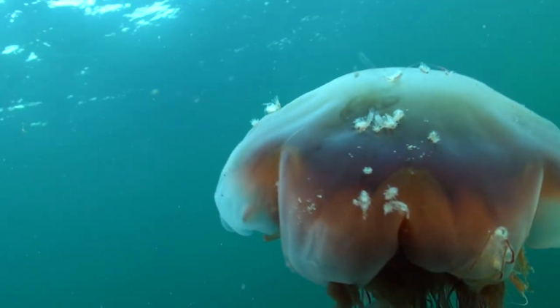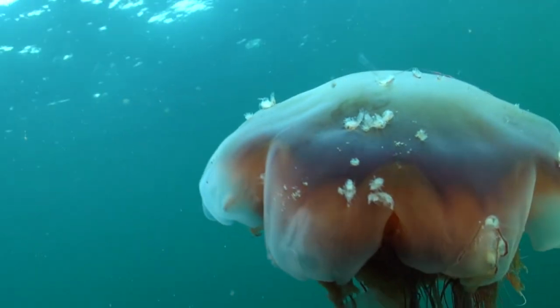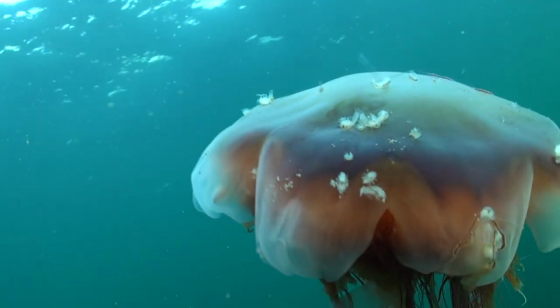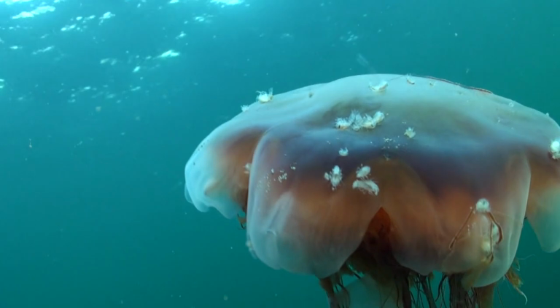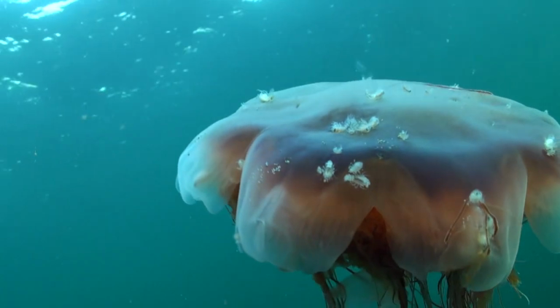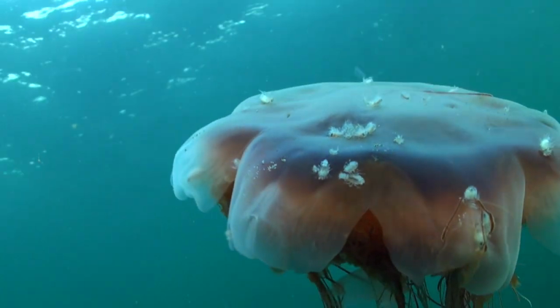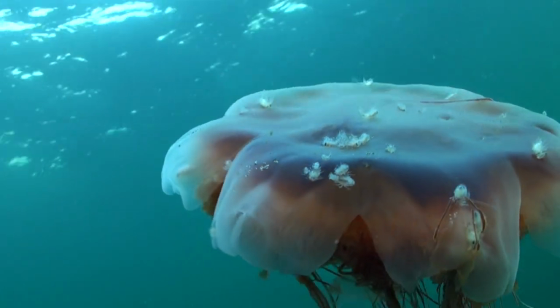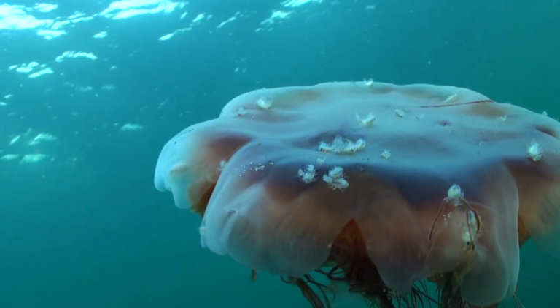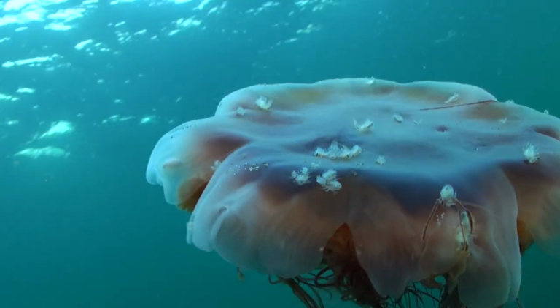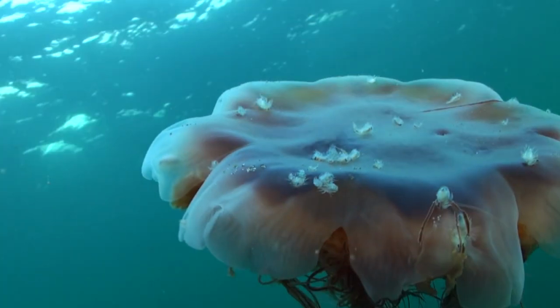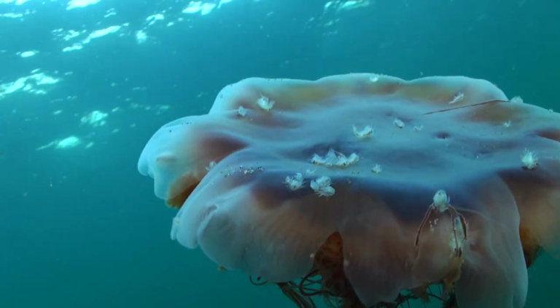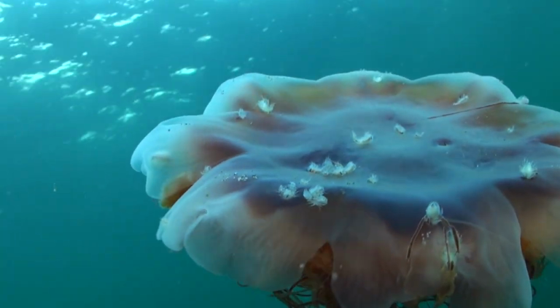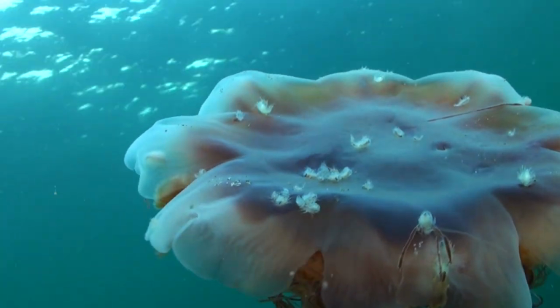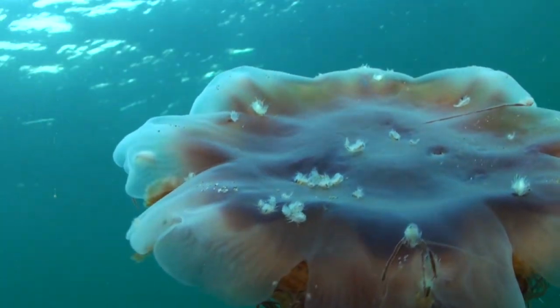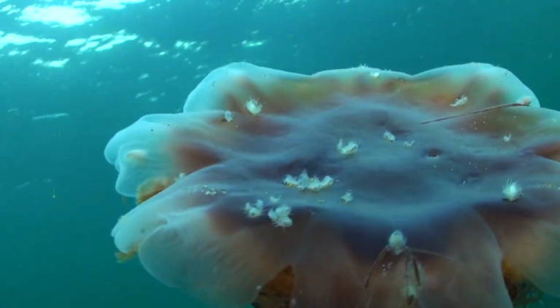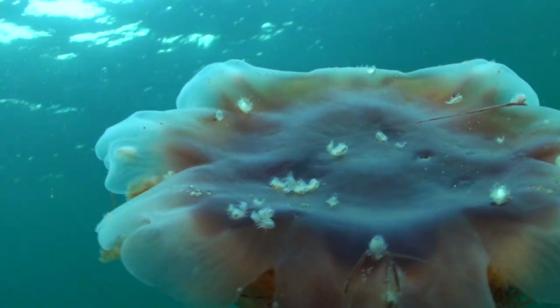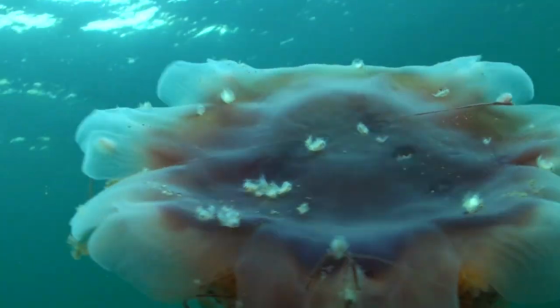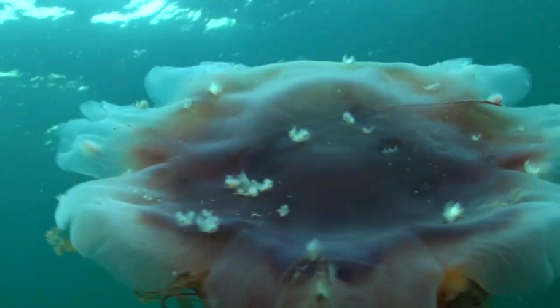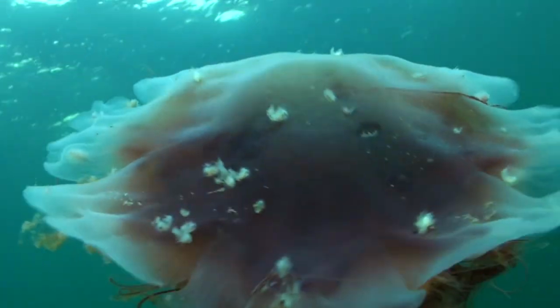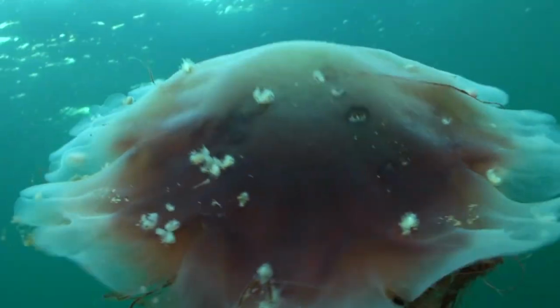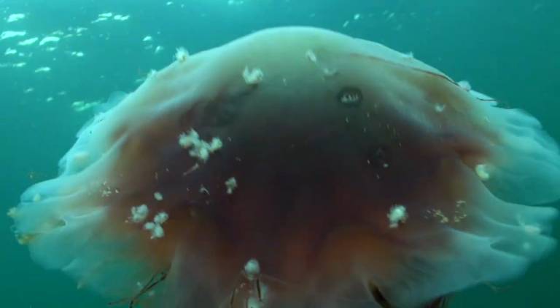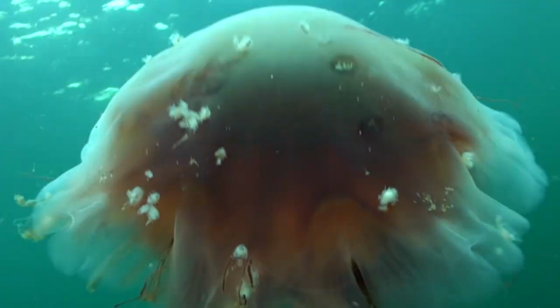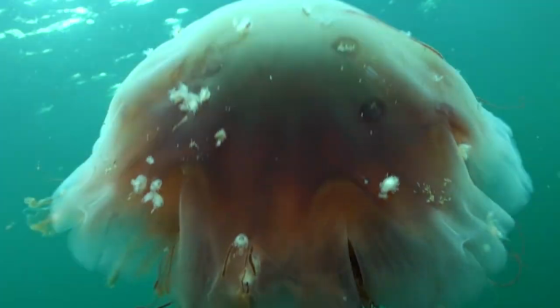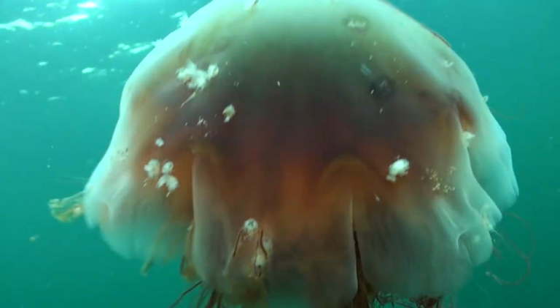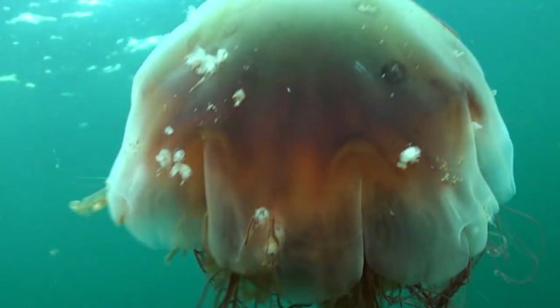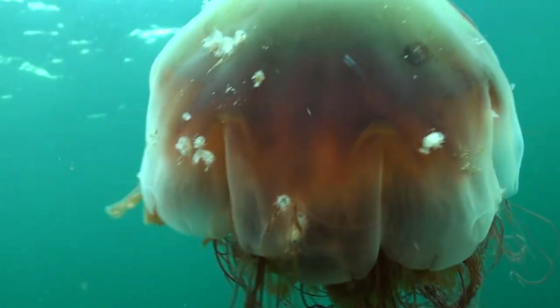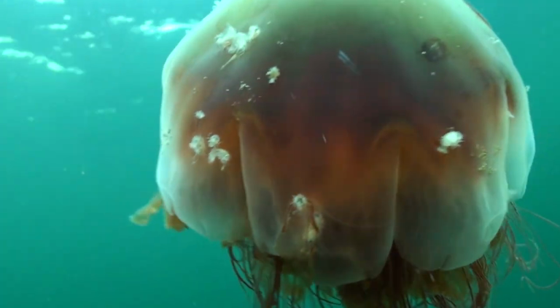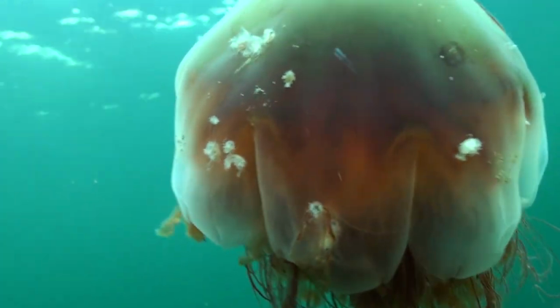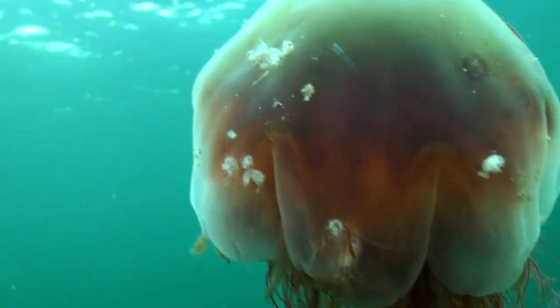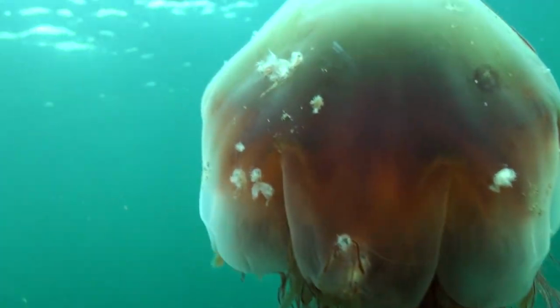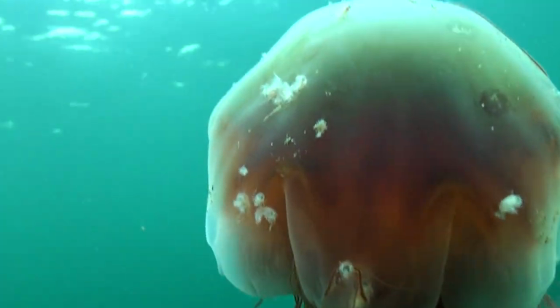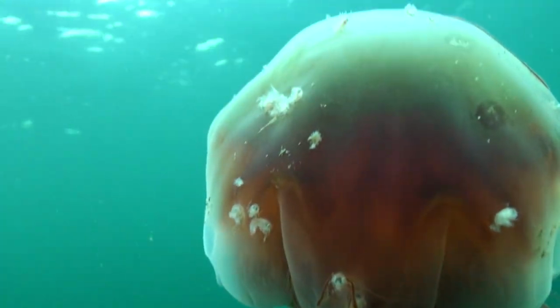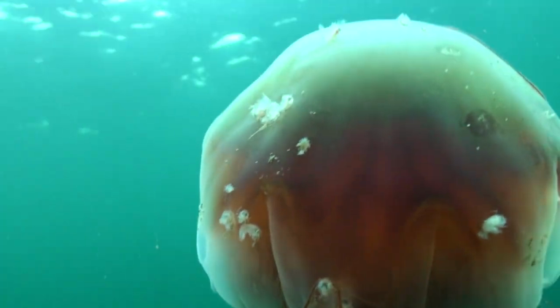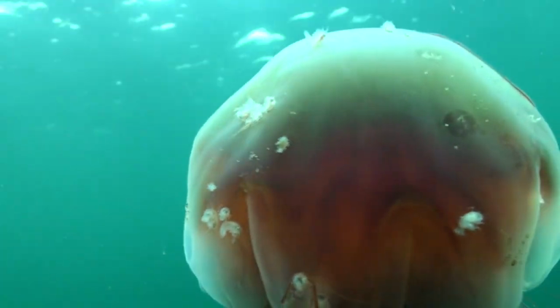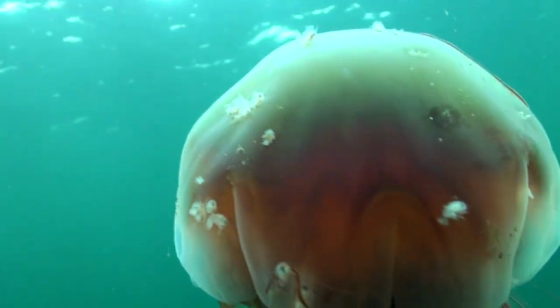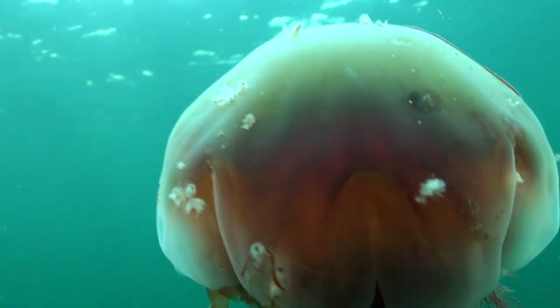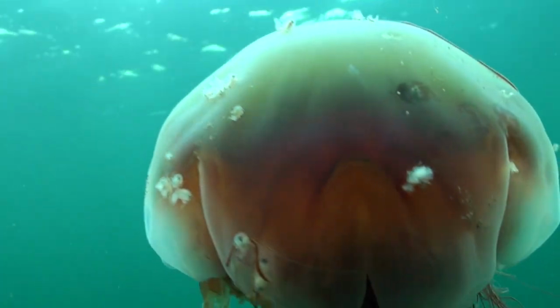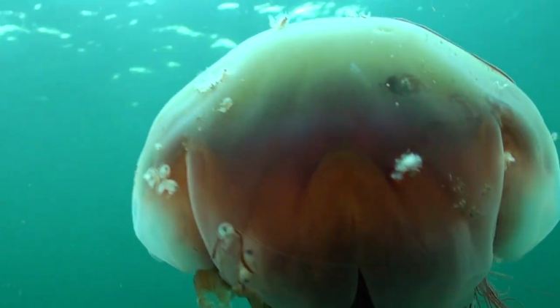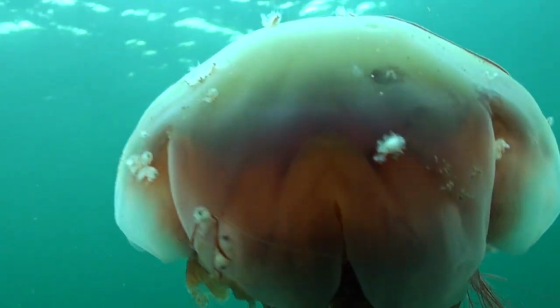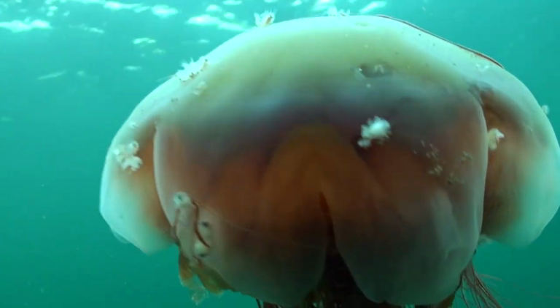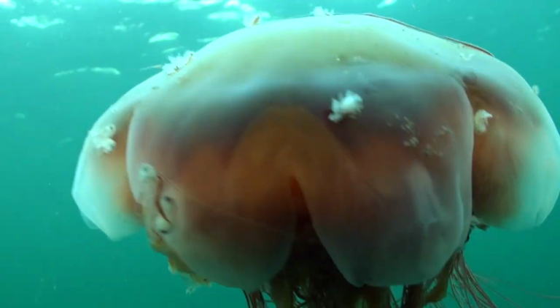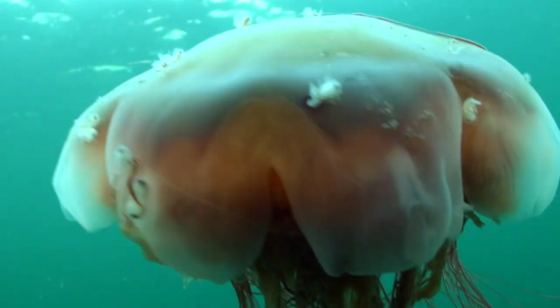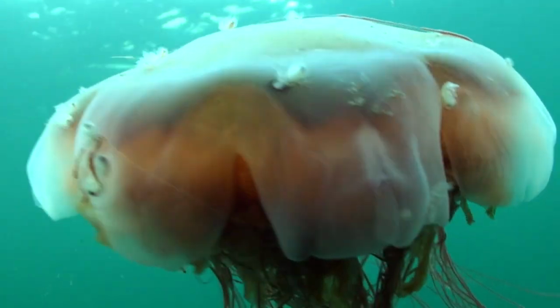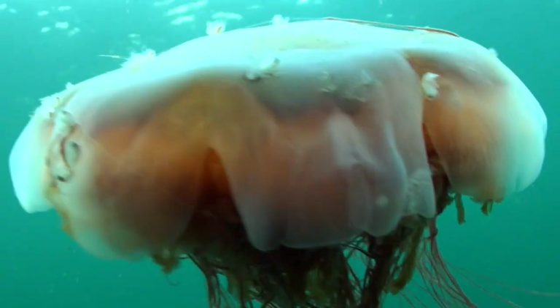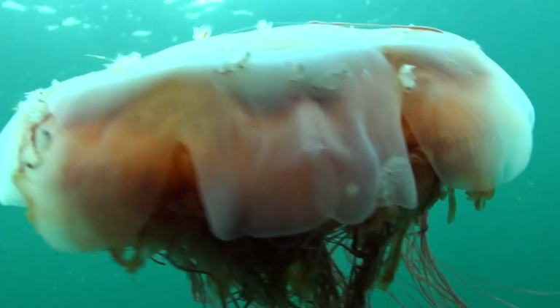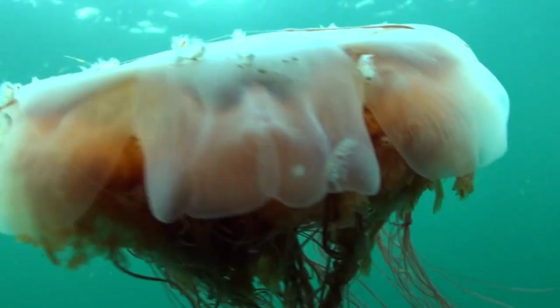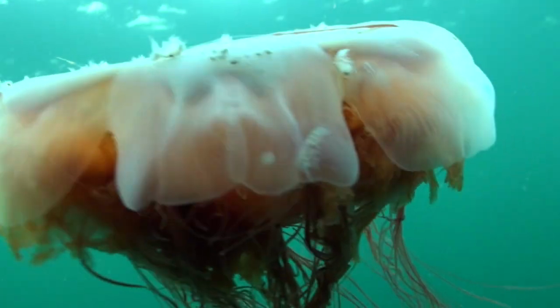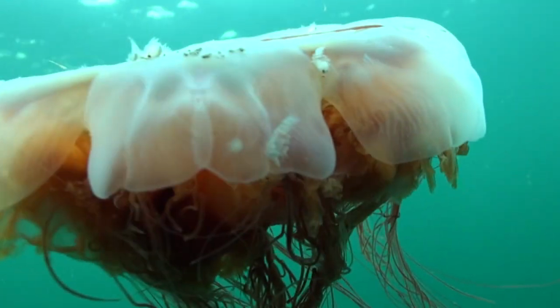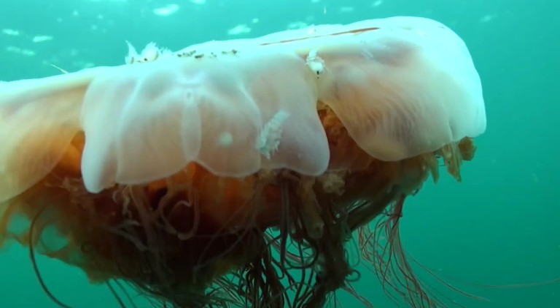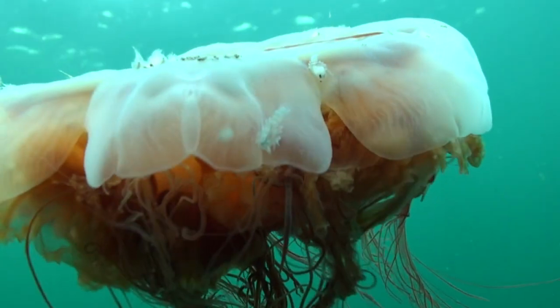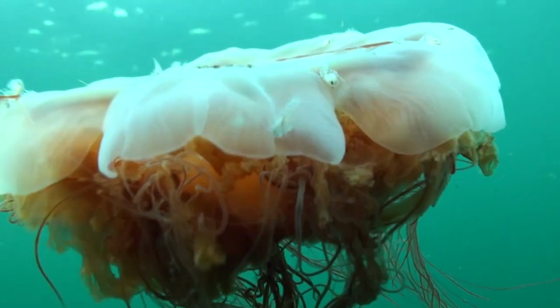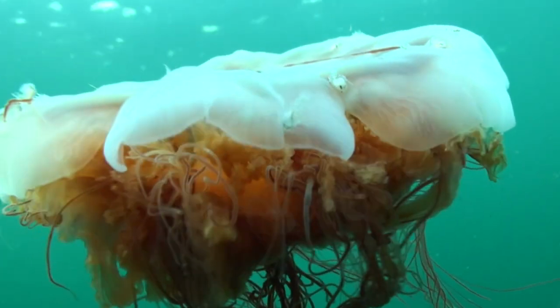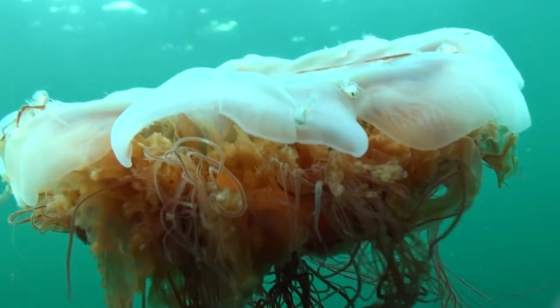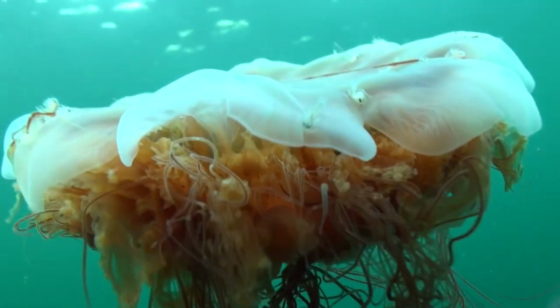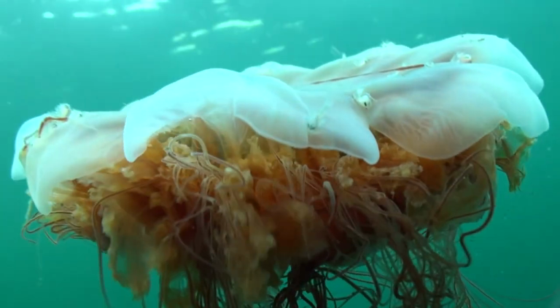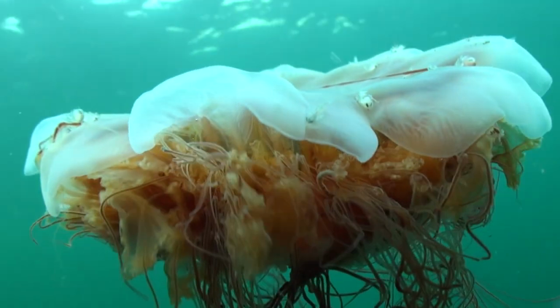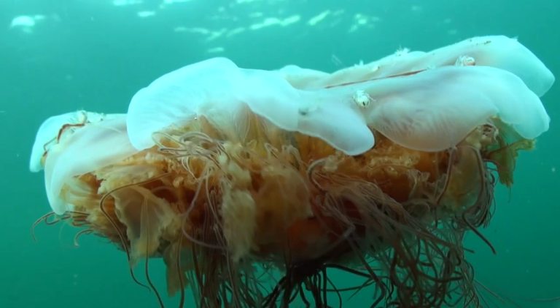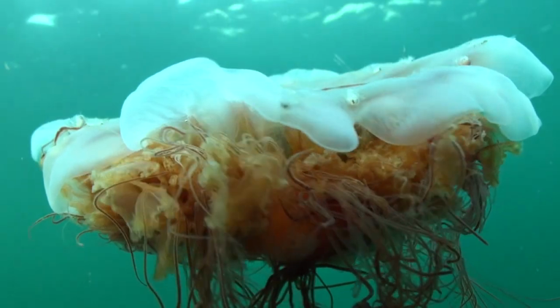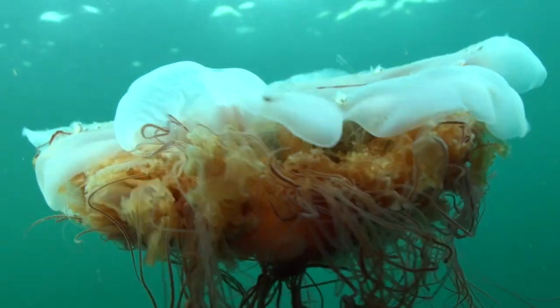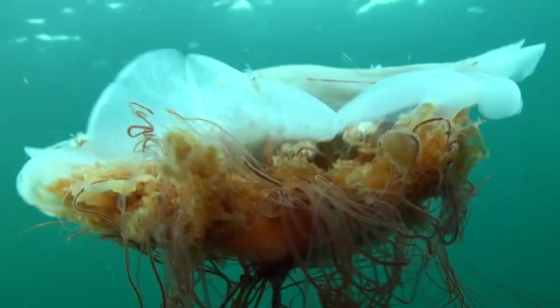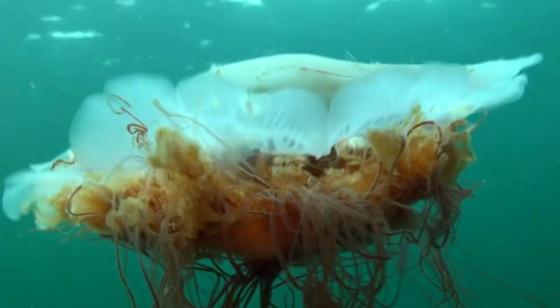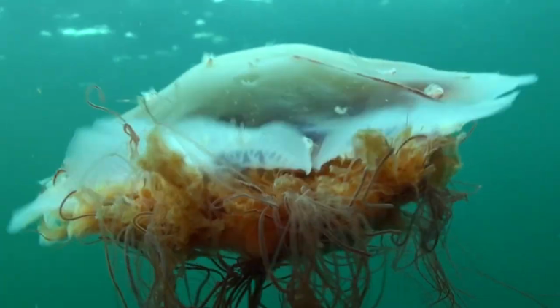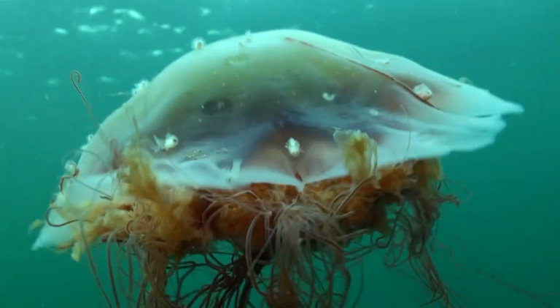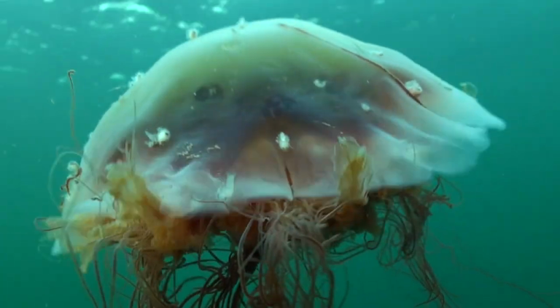They are the largest of the sea jellies, also known as jellyfish, but there are some other species that are more dangerous to people.